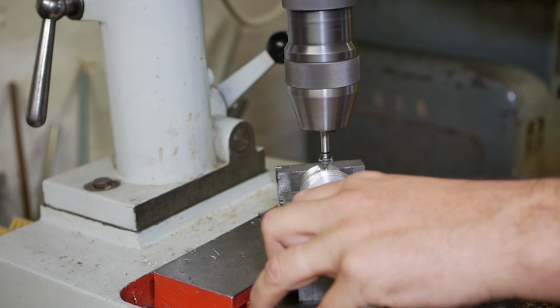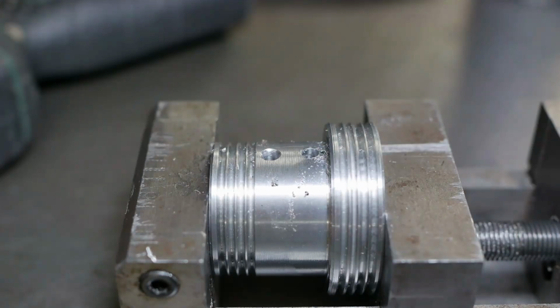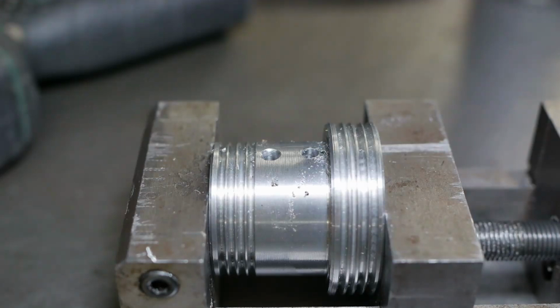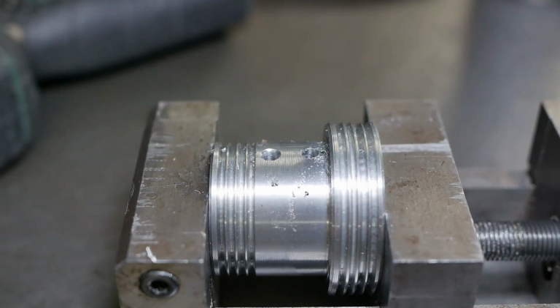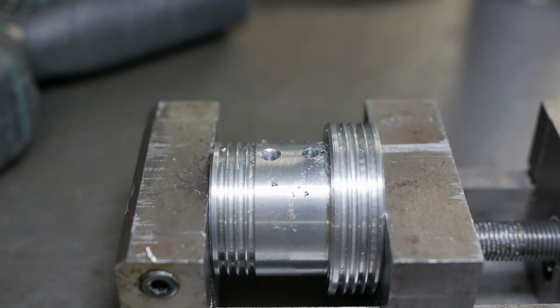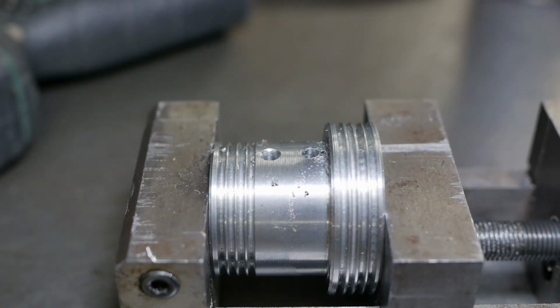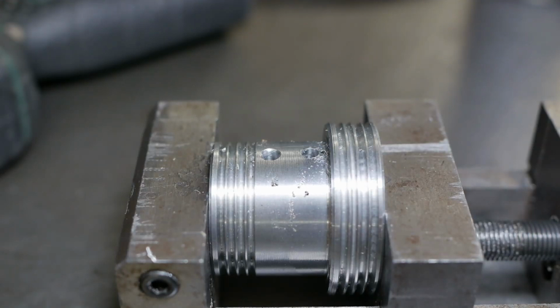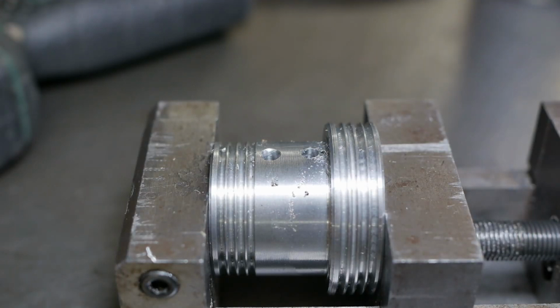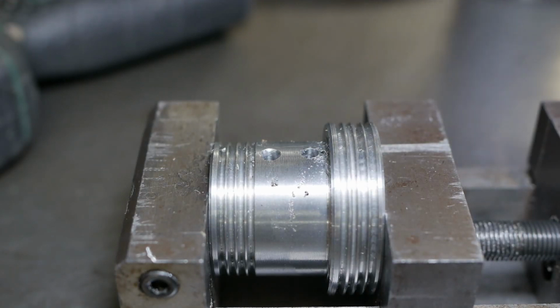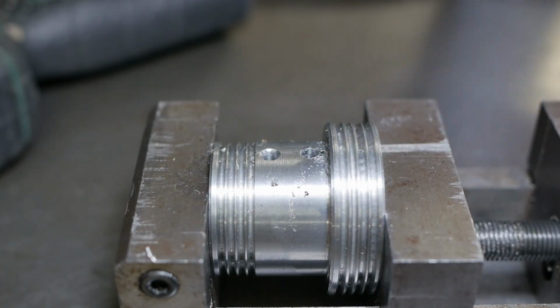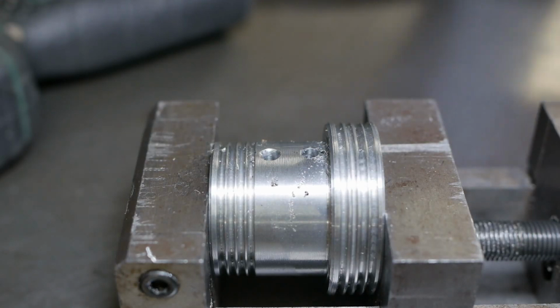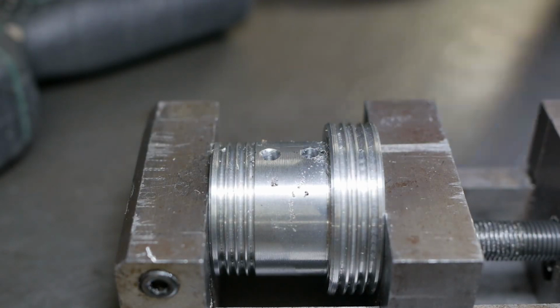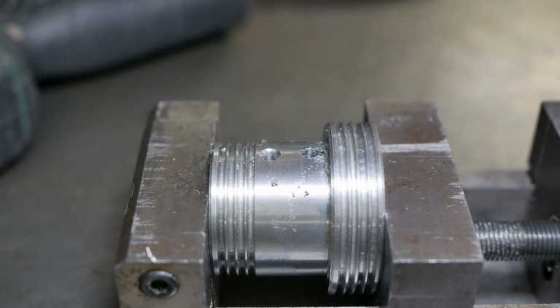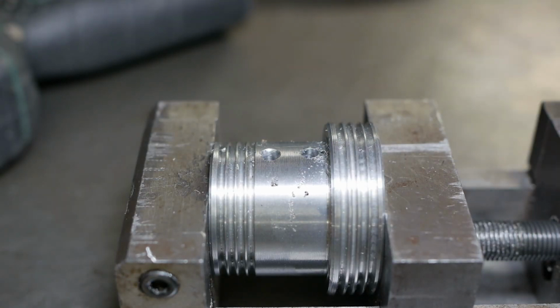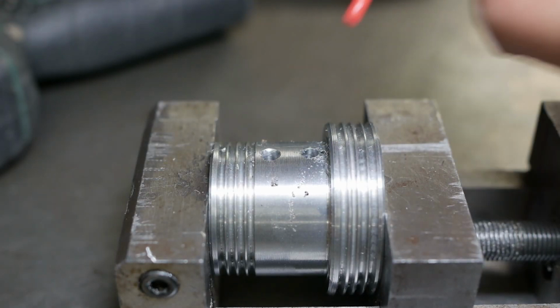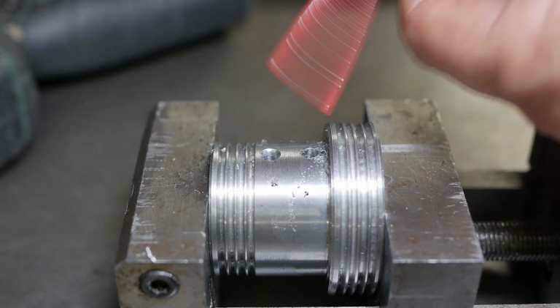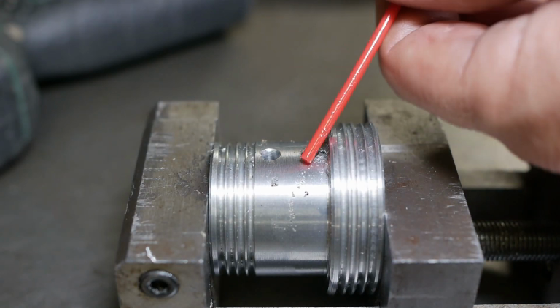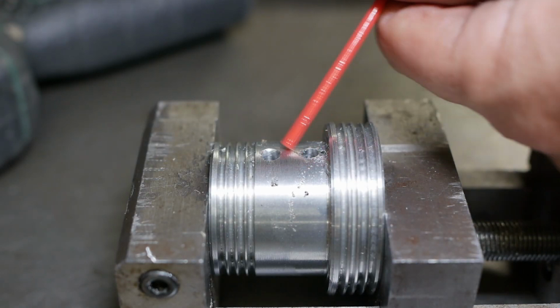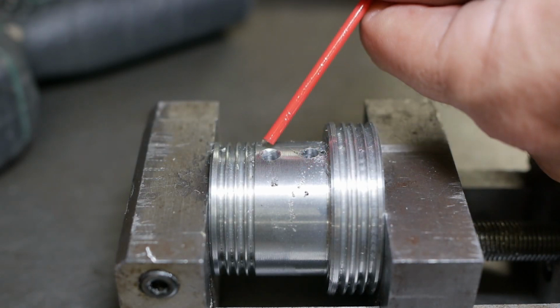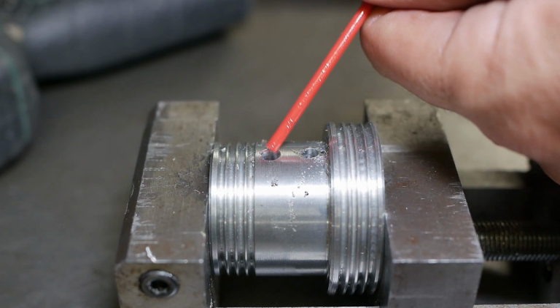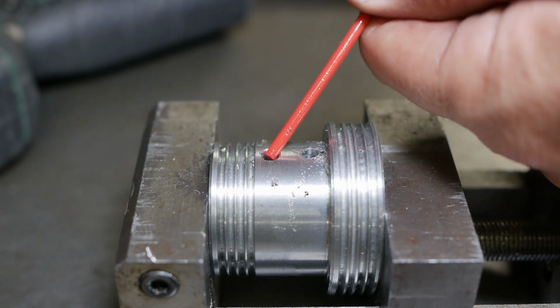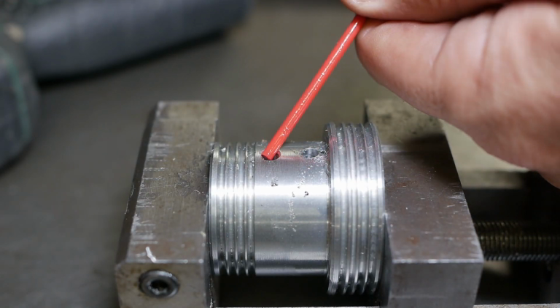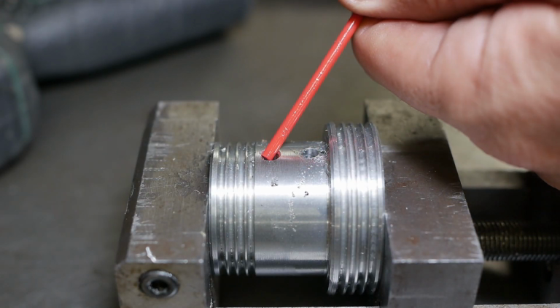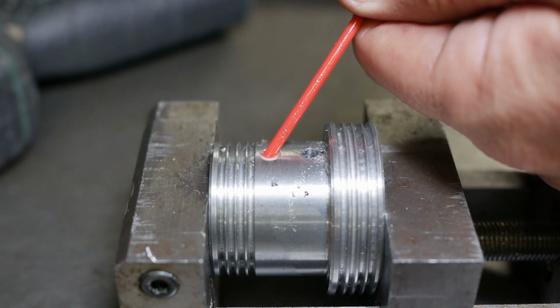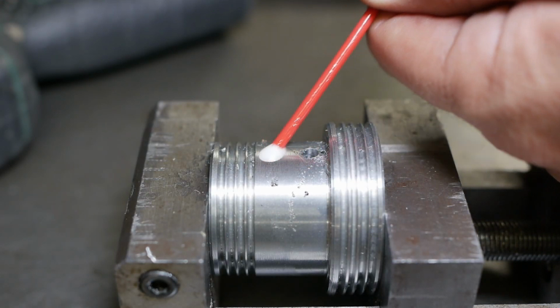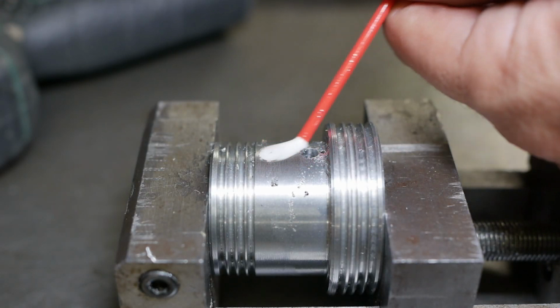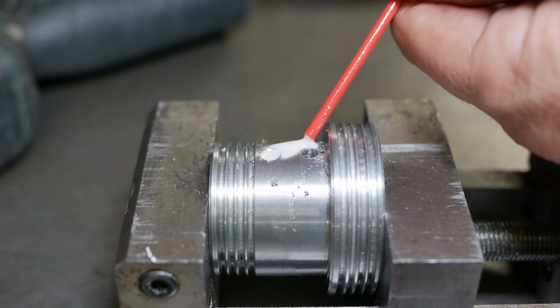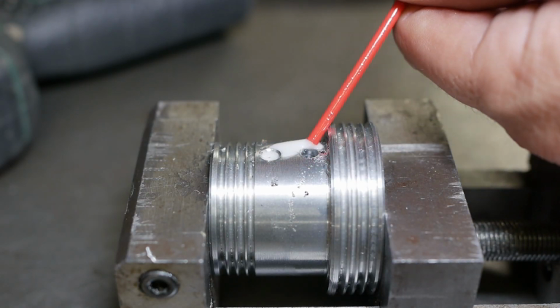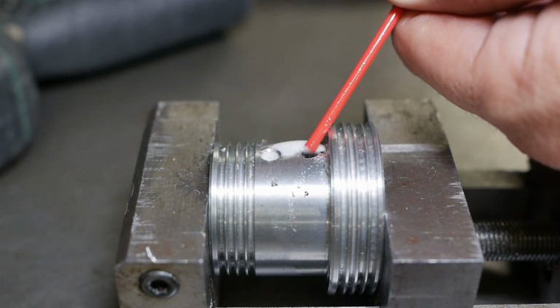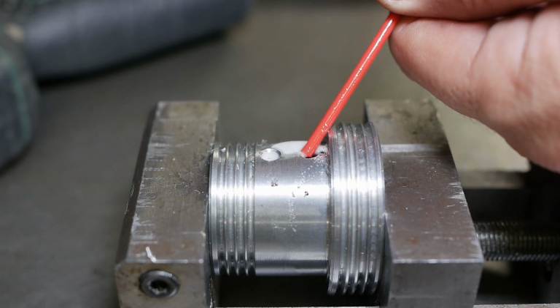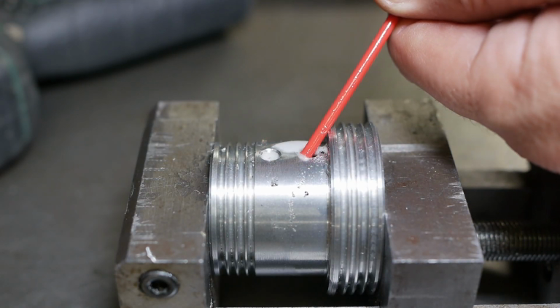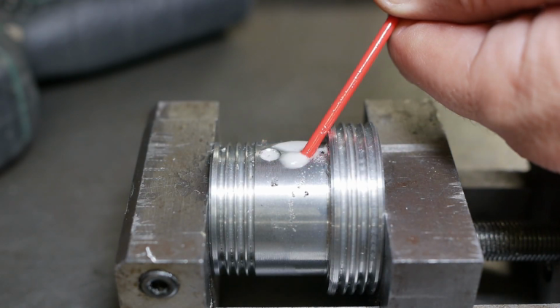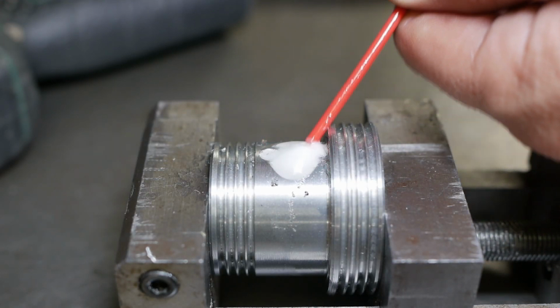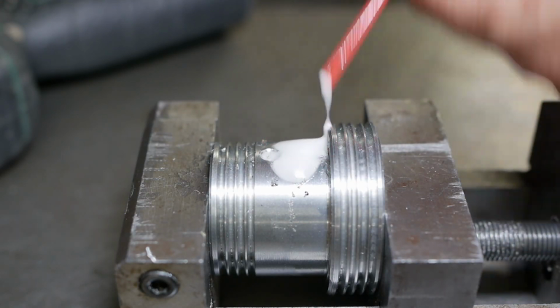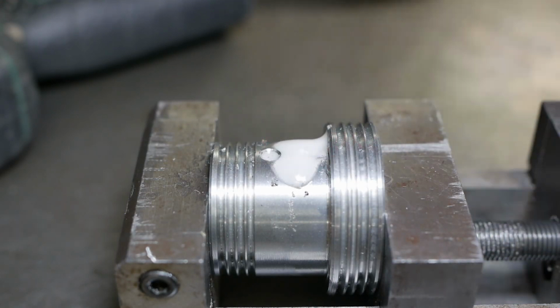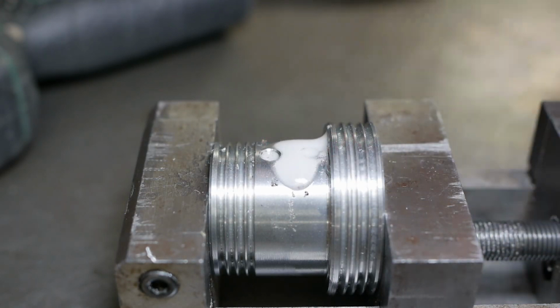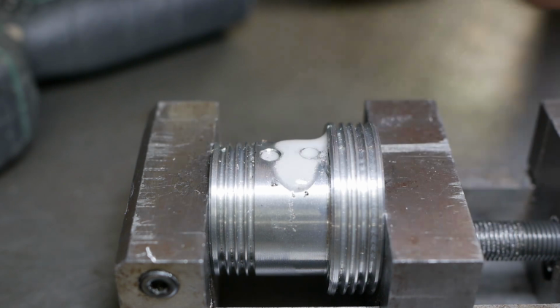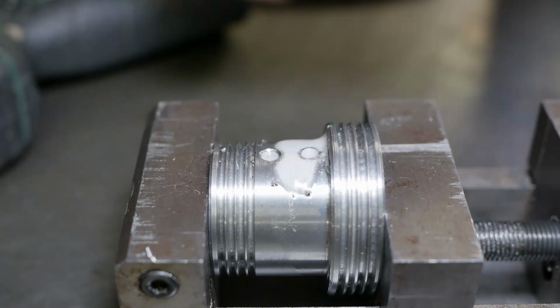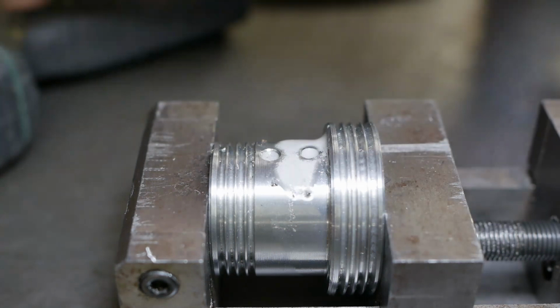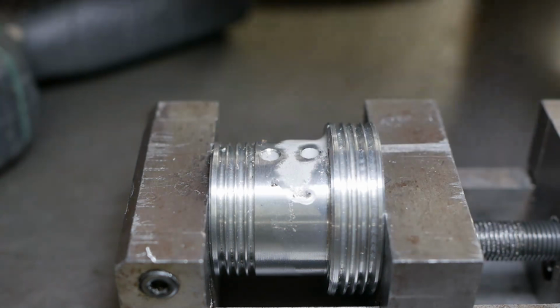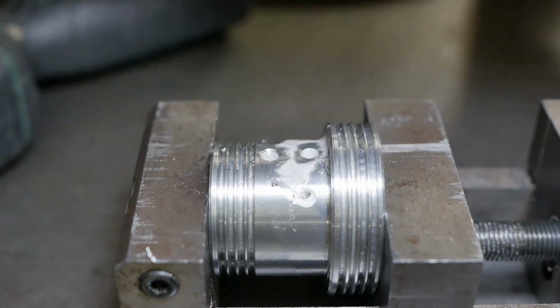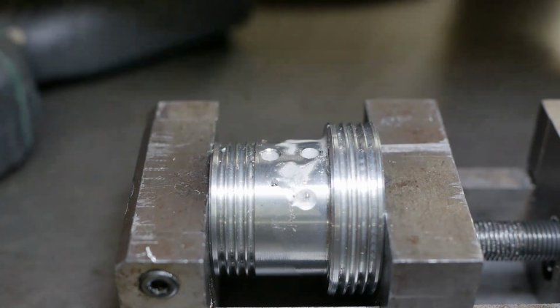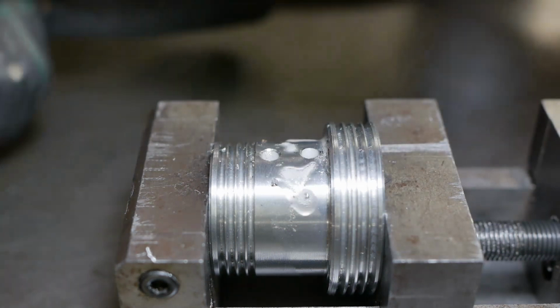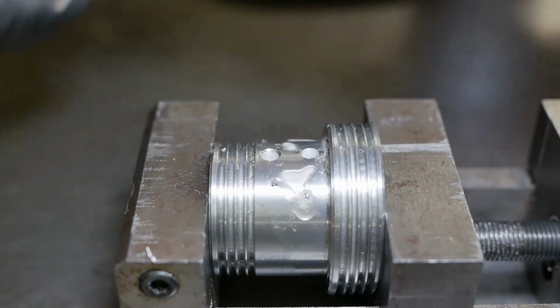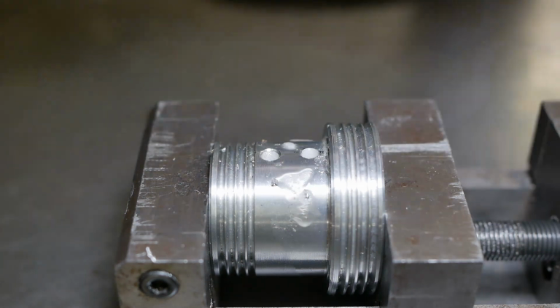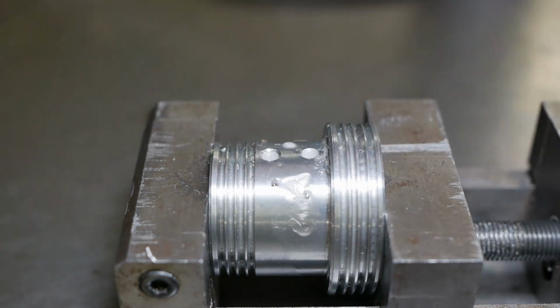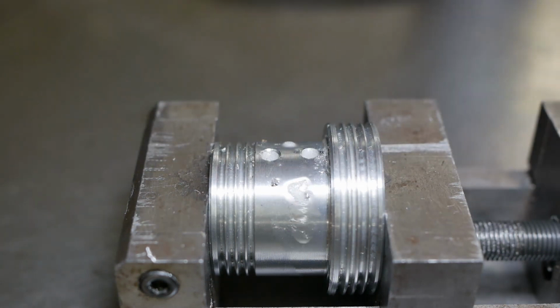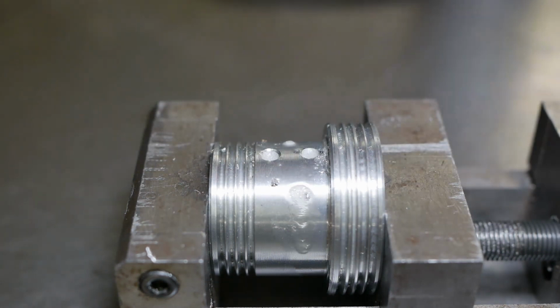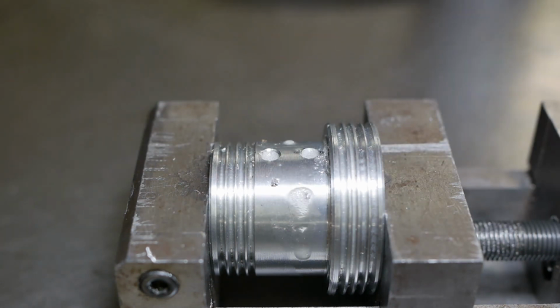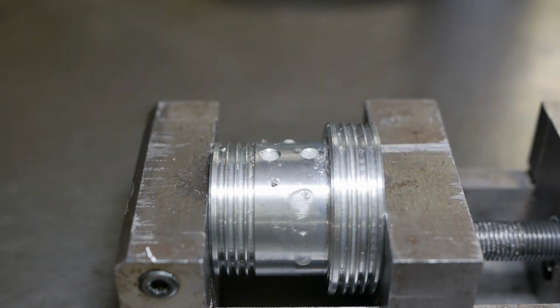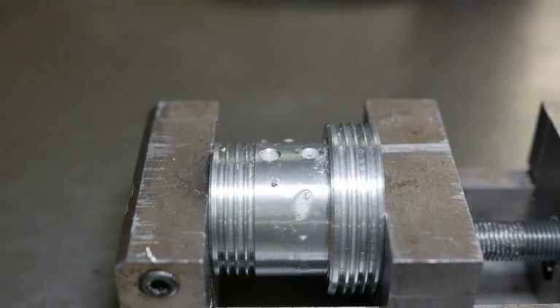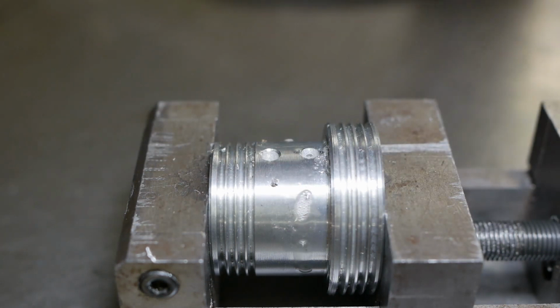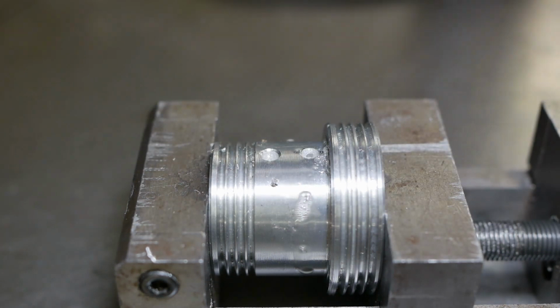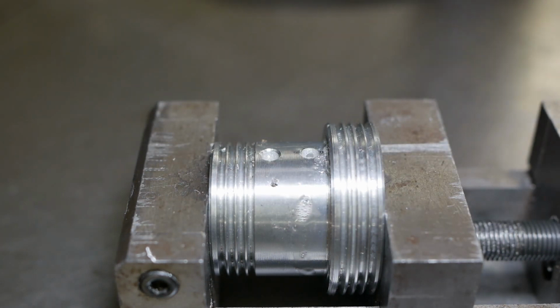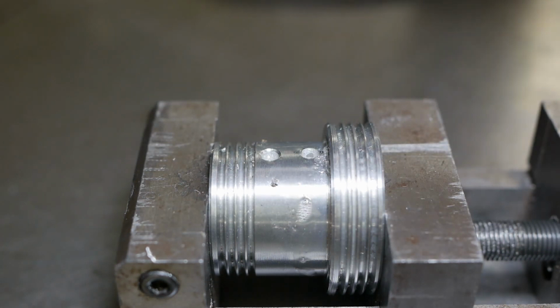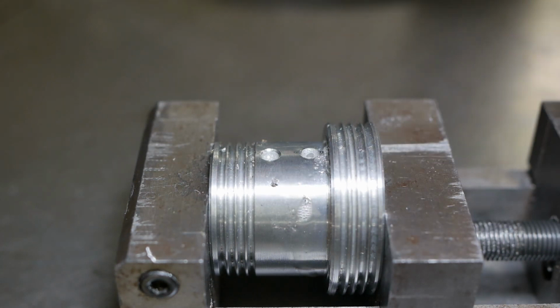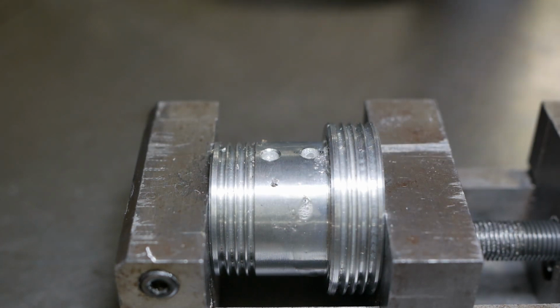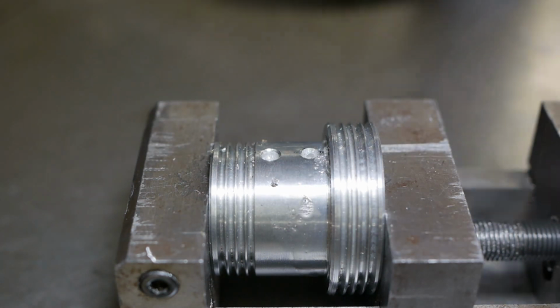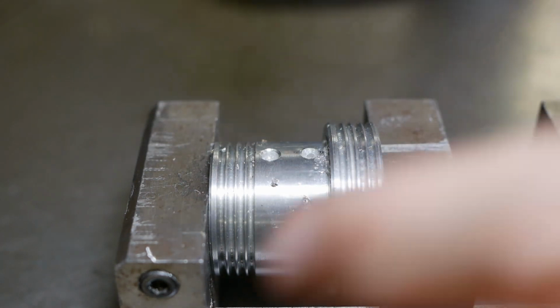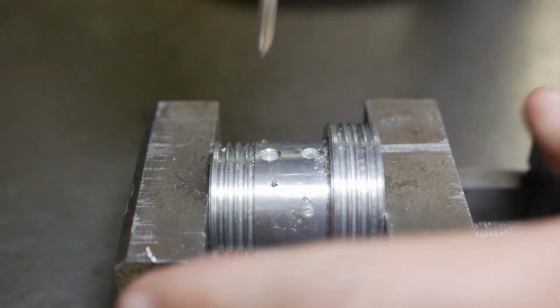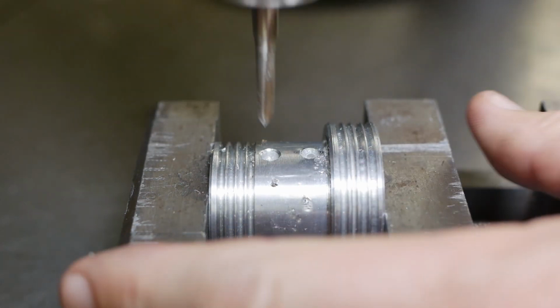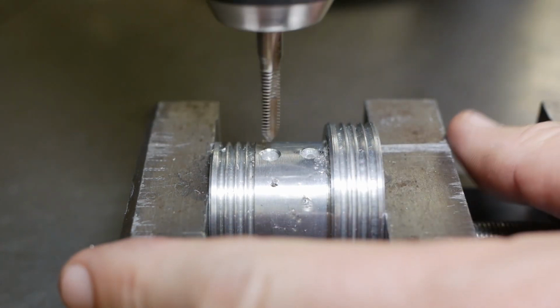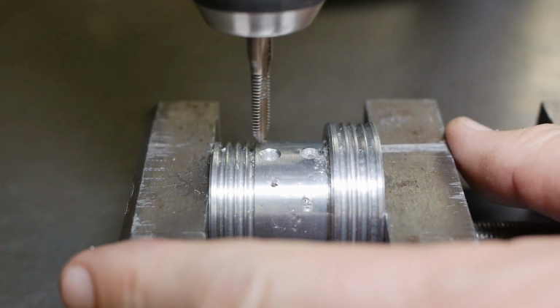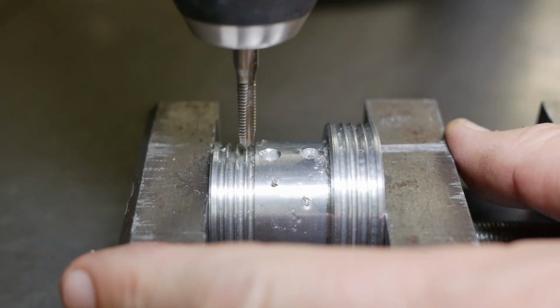I think I'll use the same method to drive the tap this time, because it was such an extreme success last time, wasn't it?